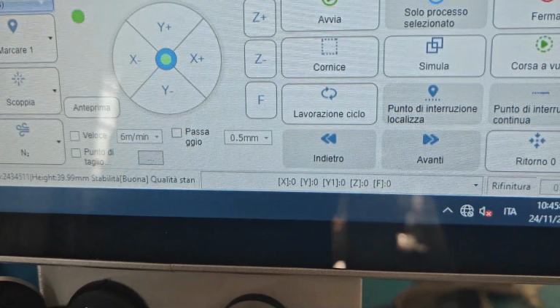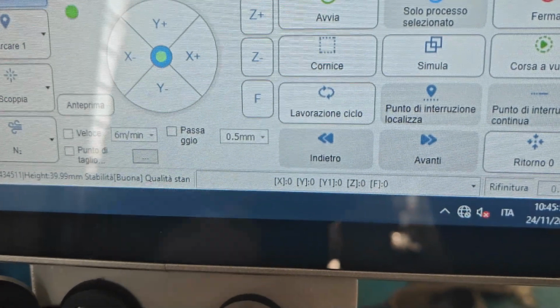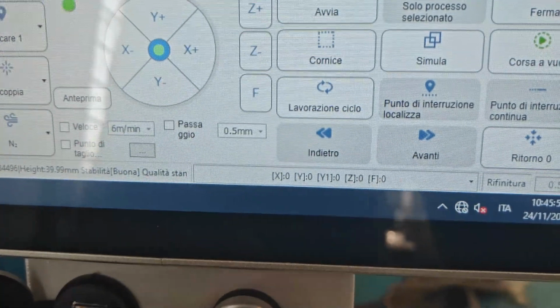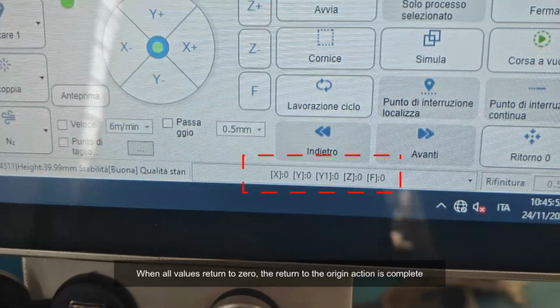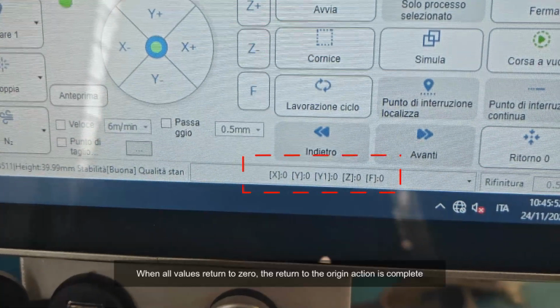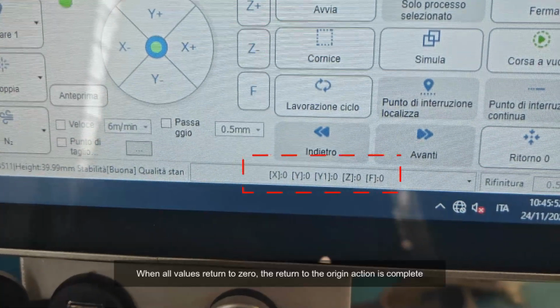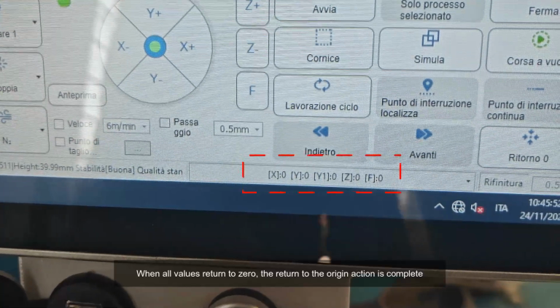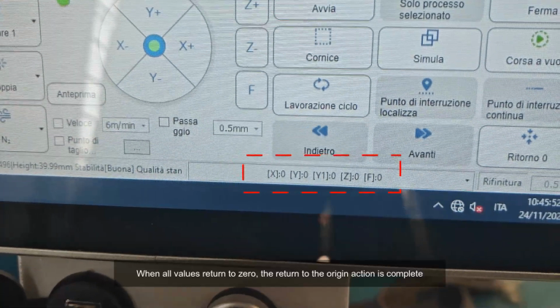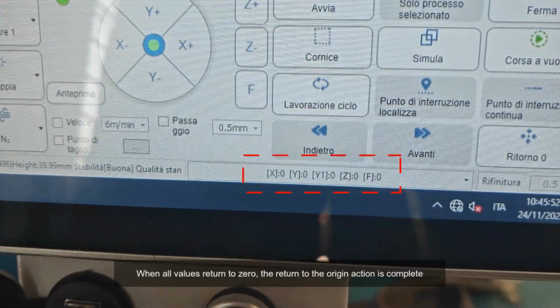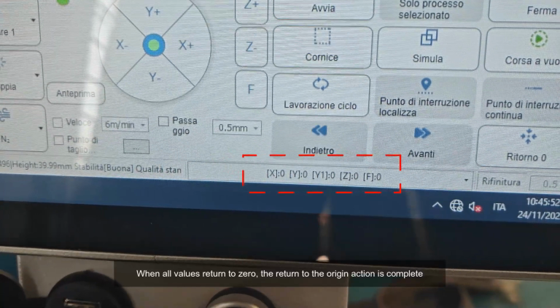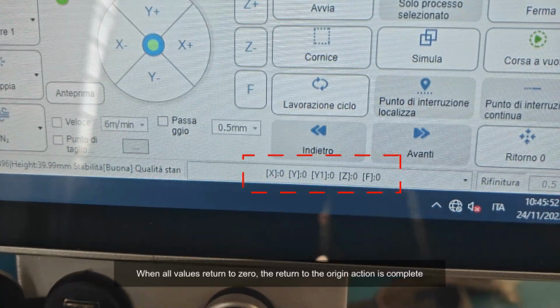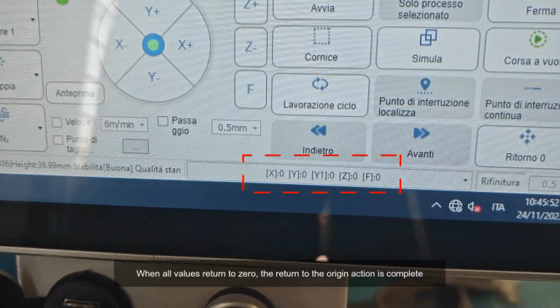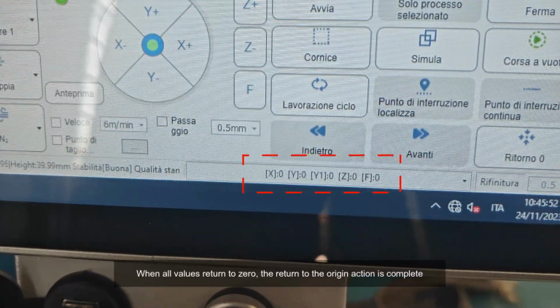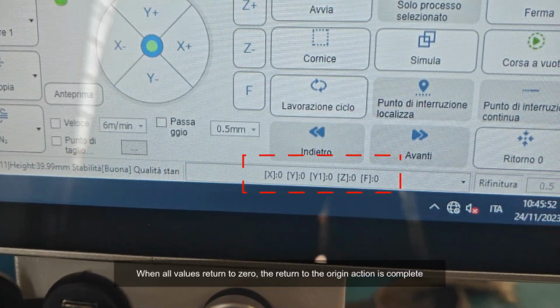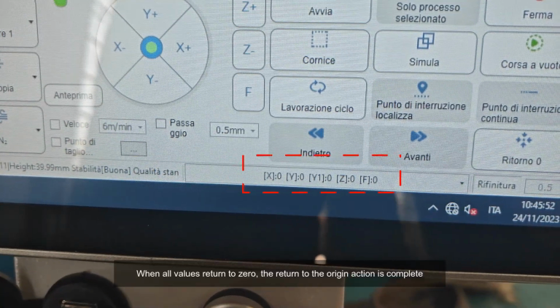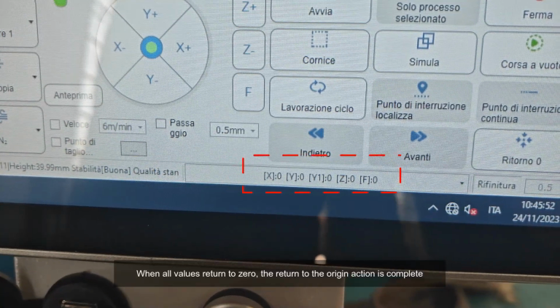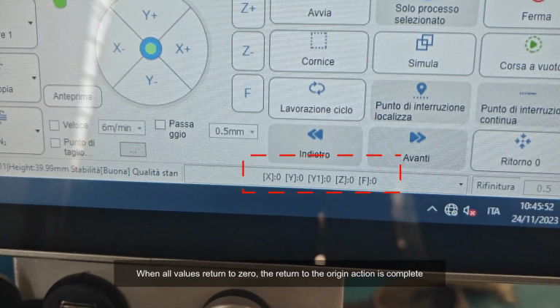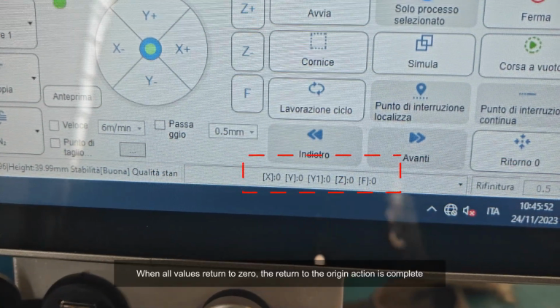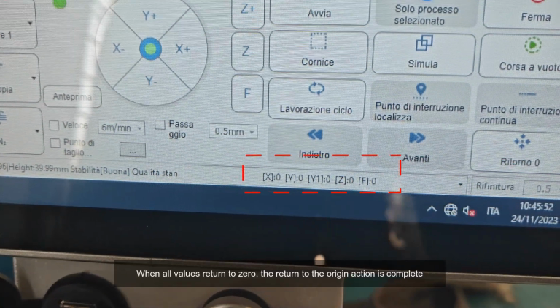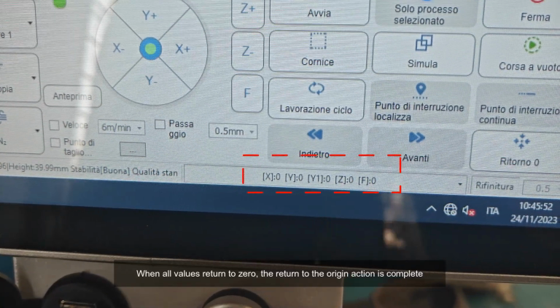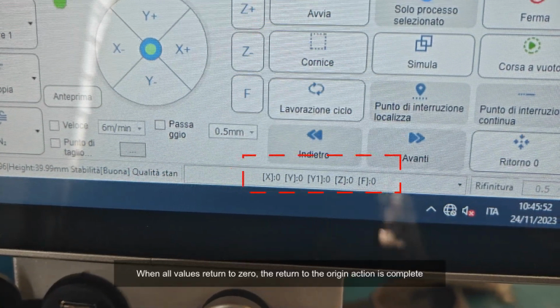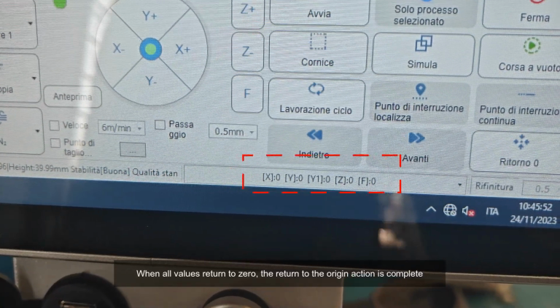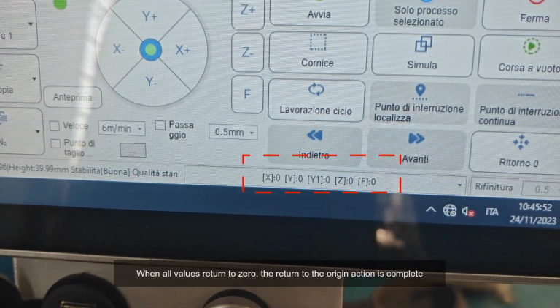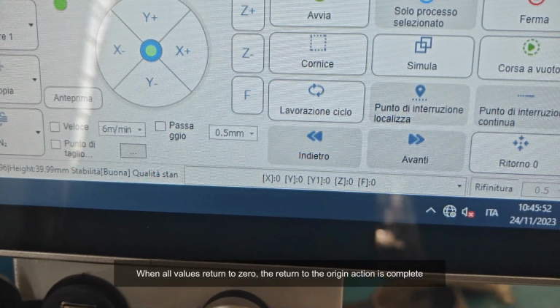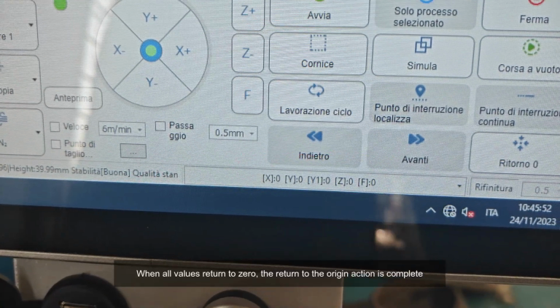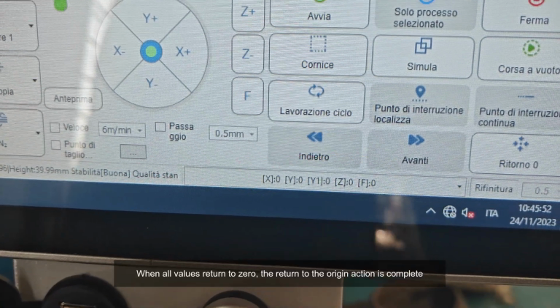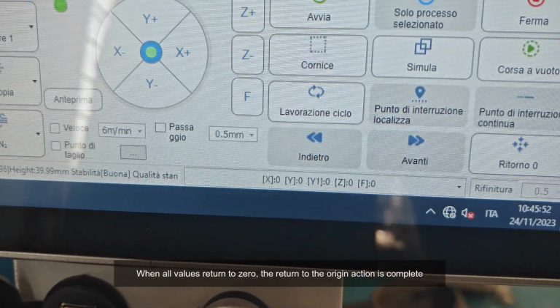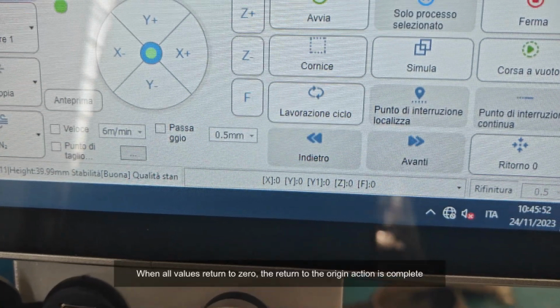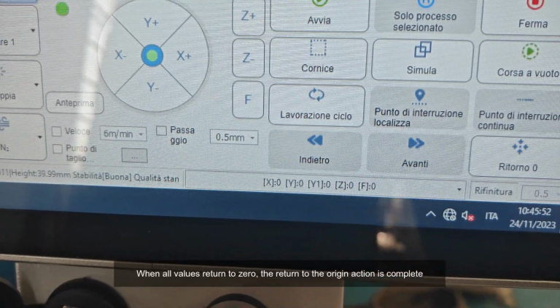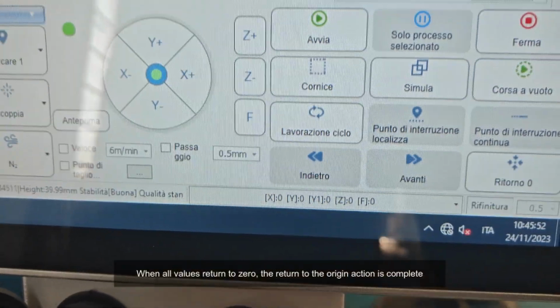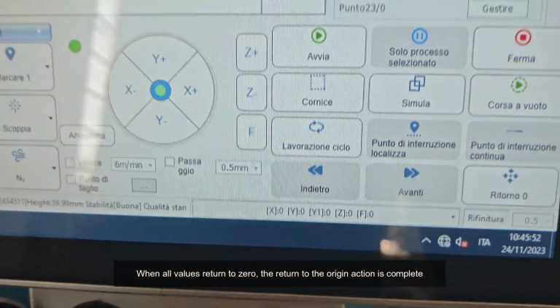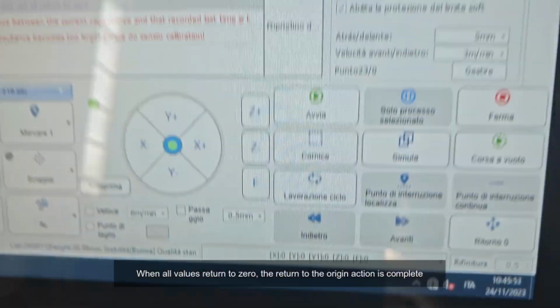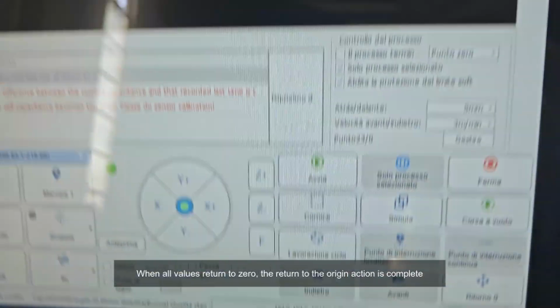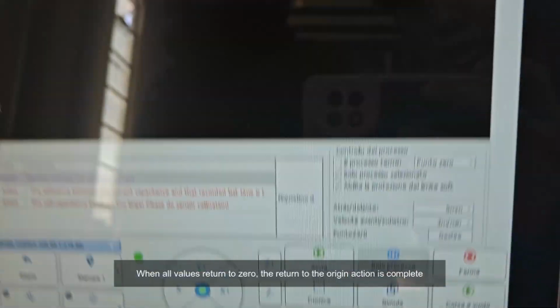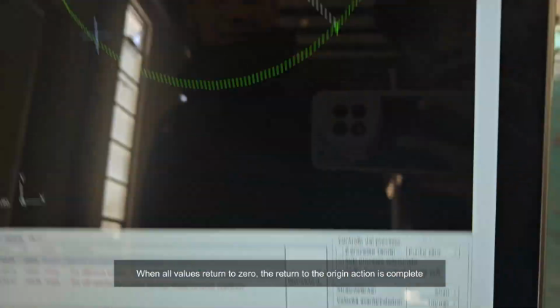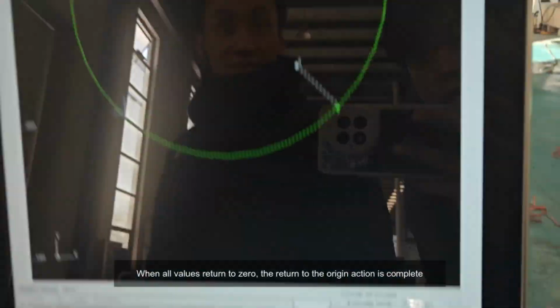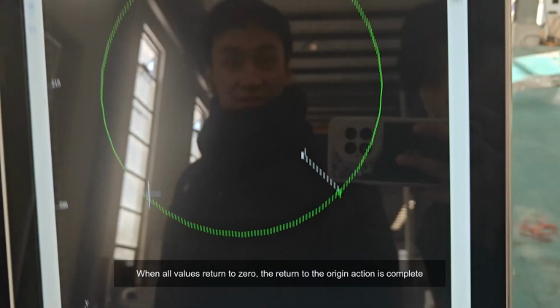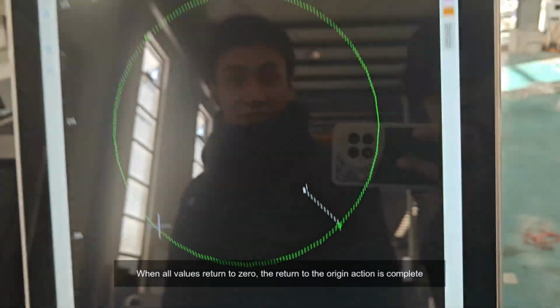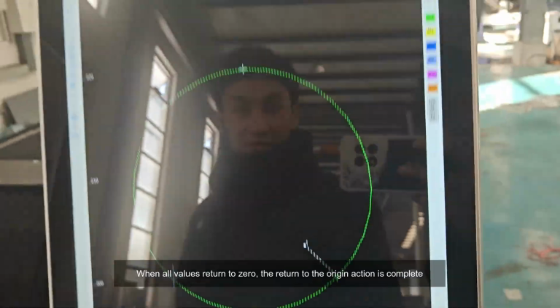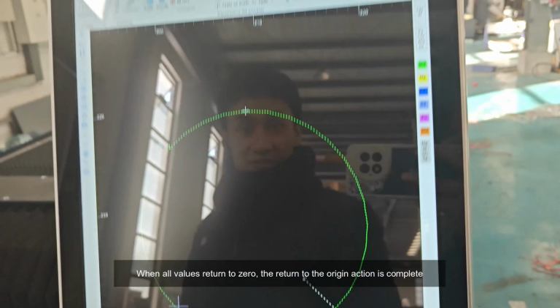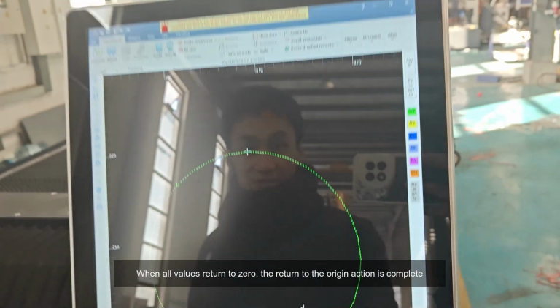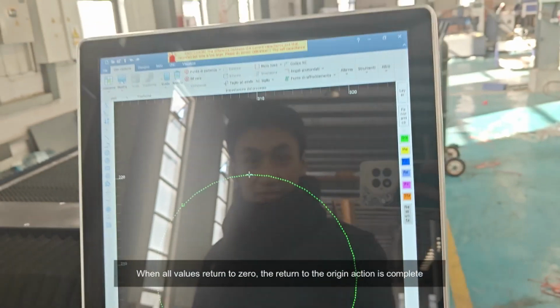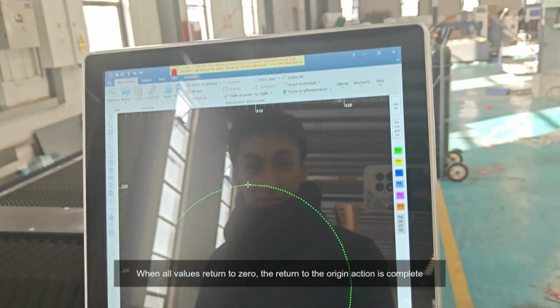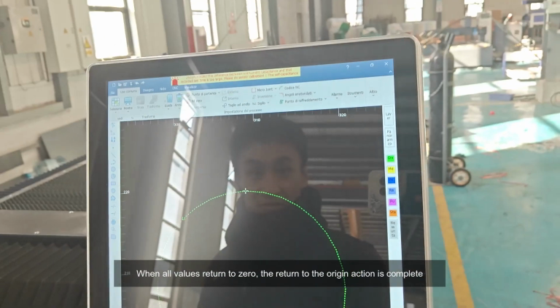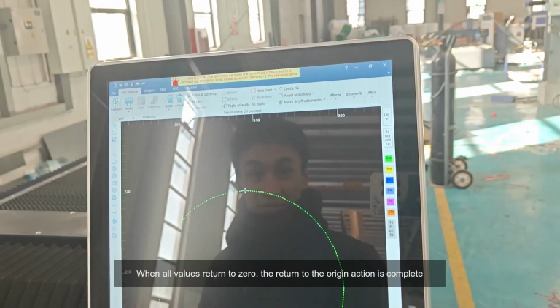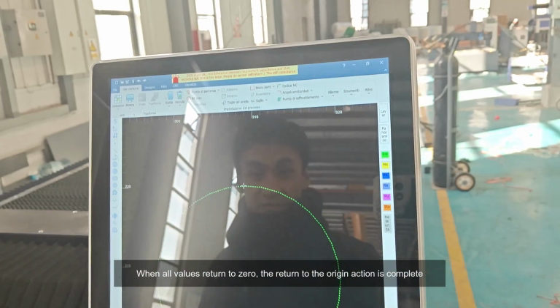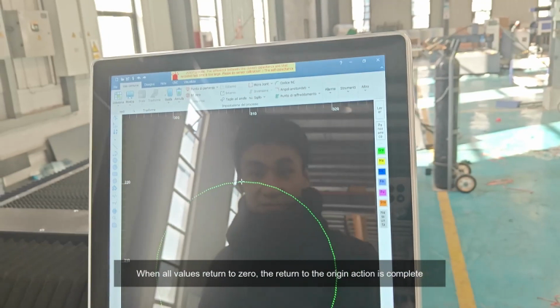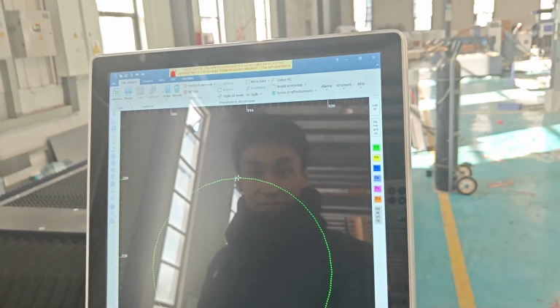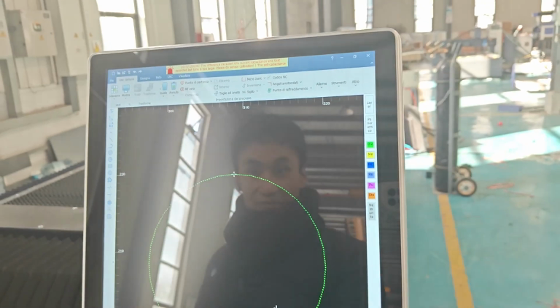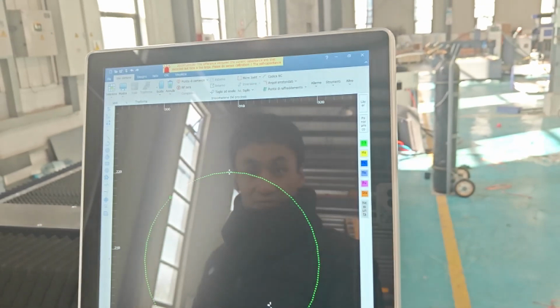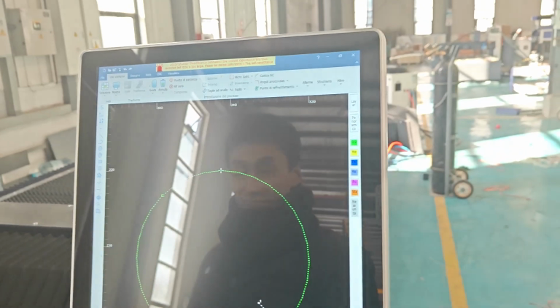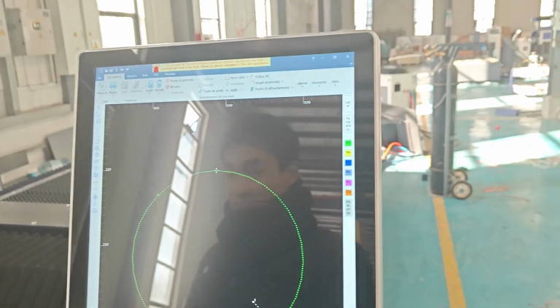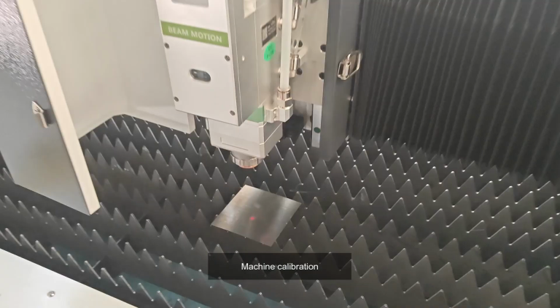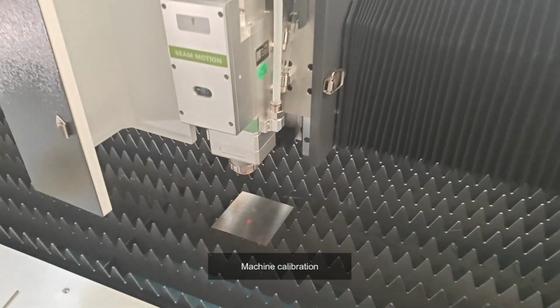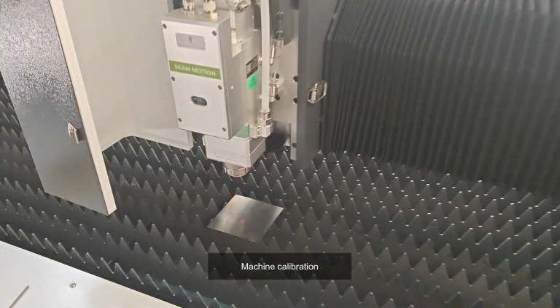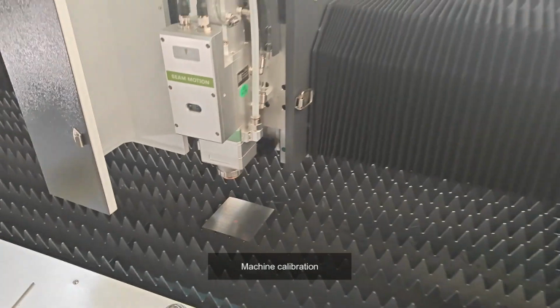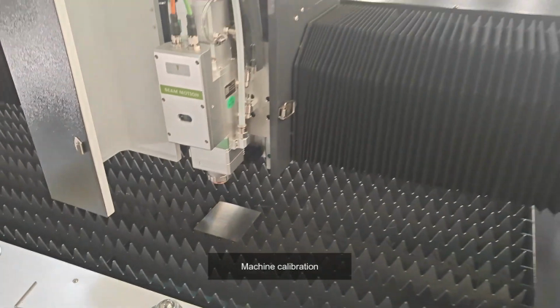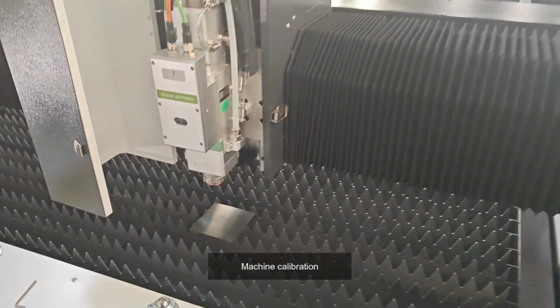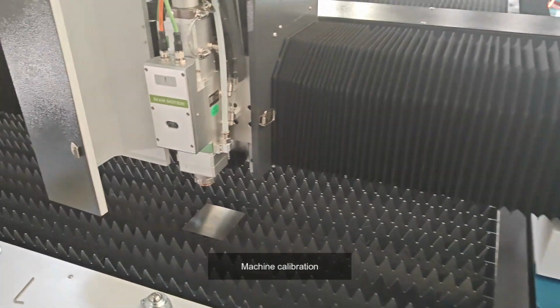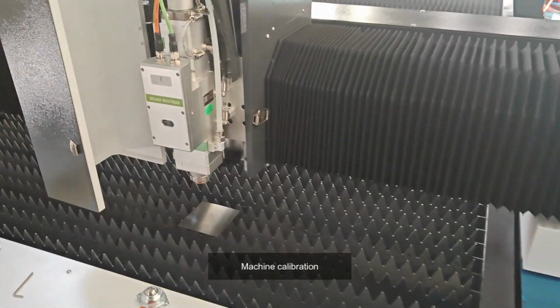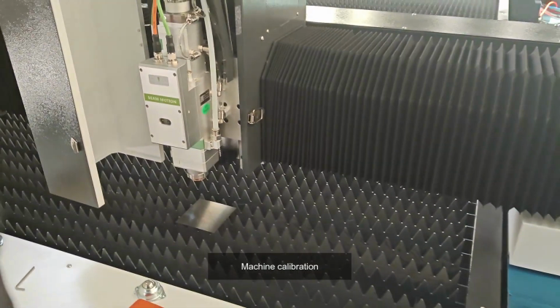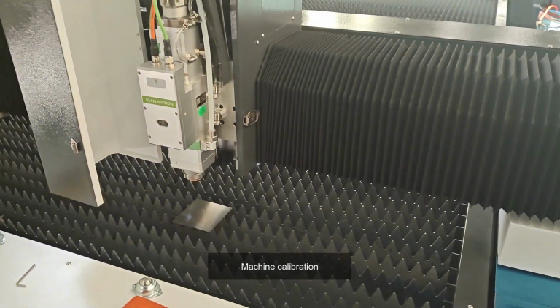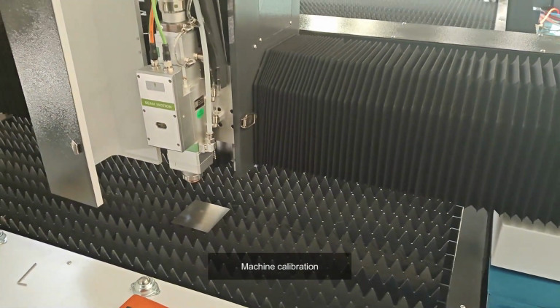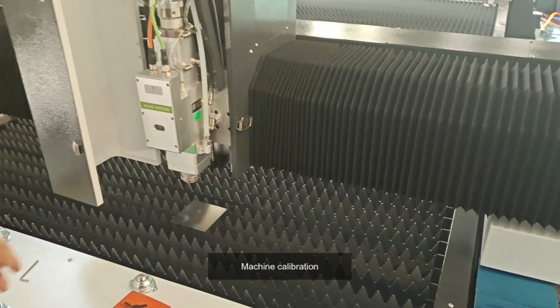When all values return to zero, the return to origin action is complete. Machine calibration.